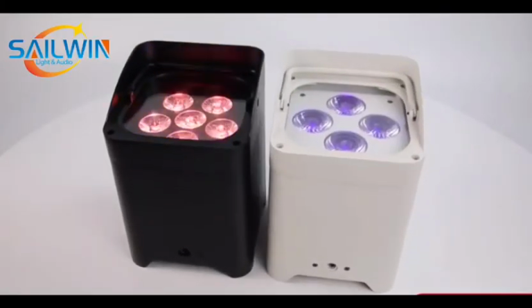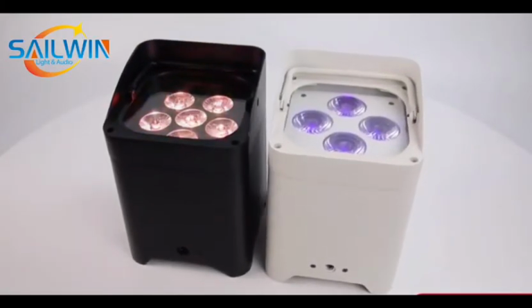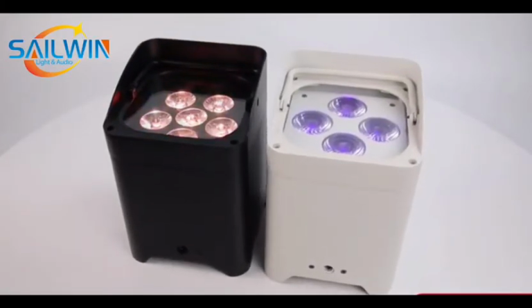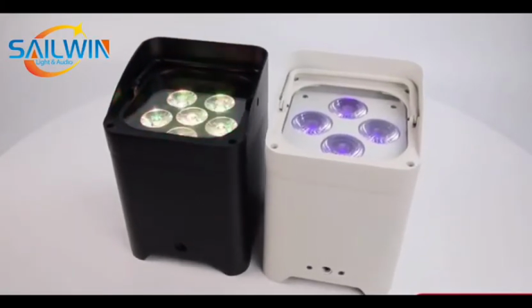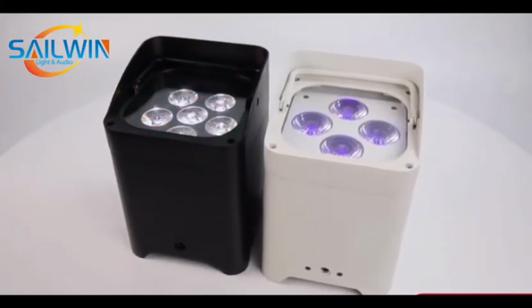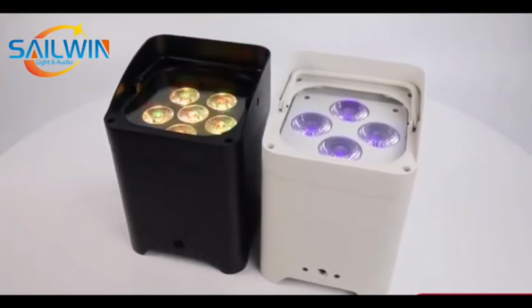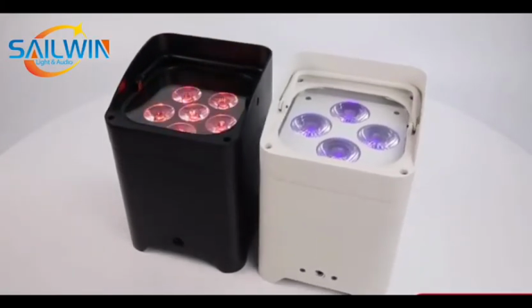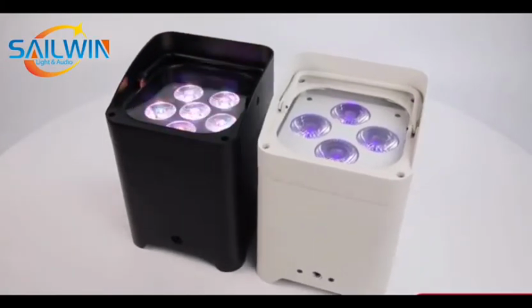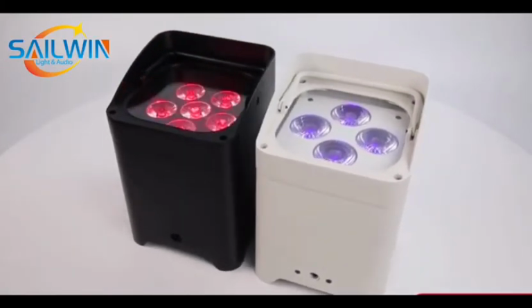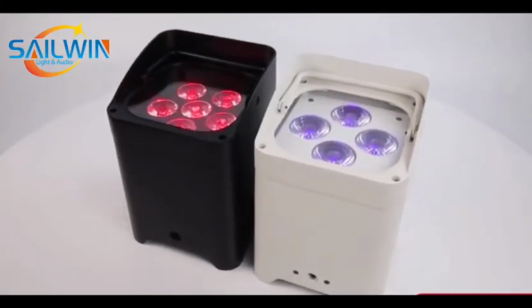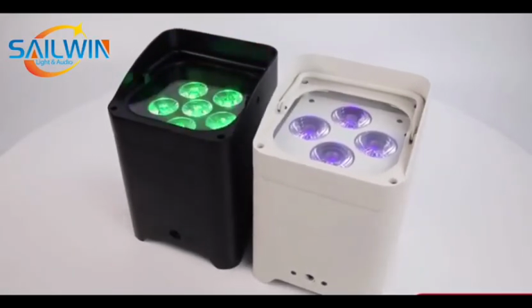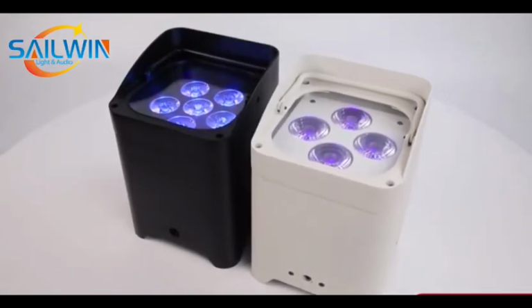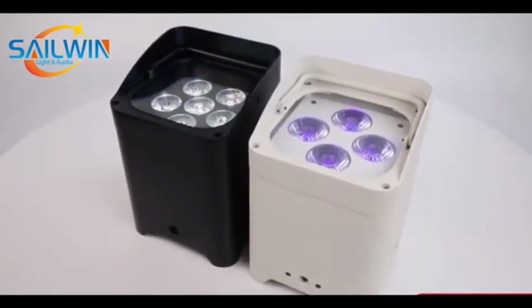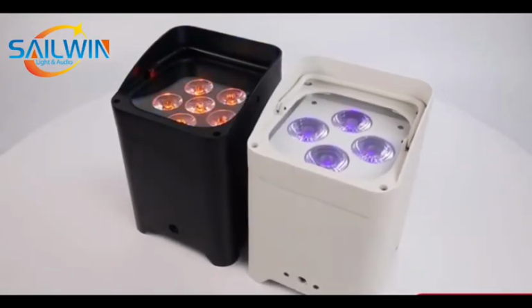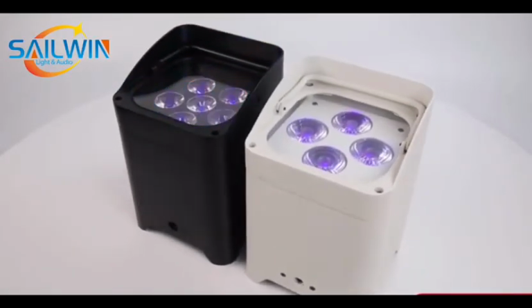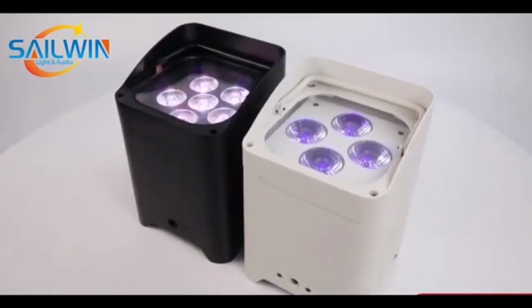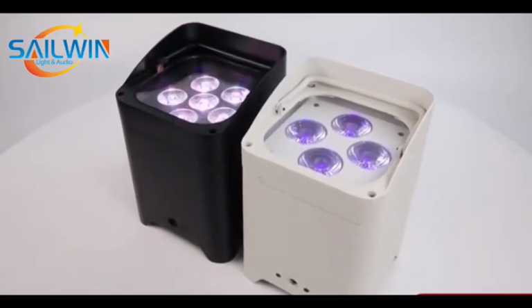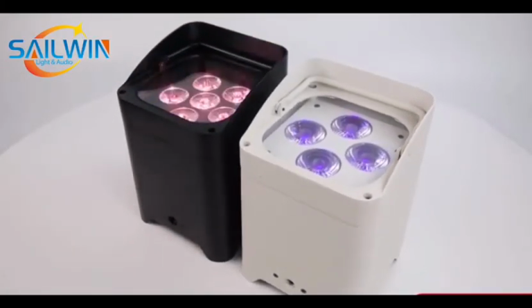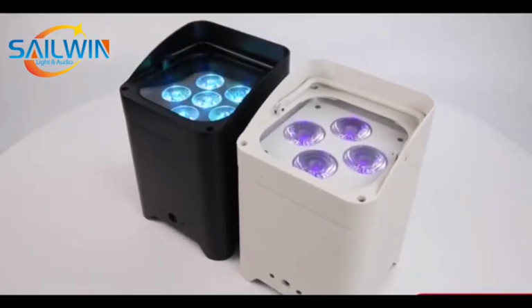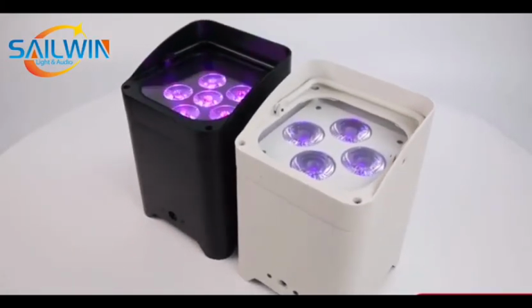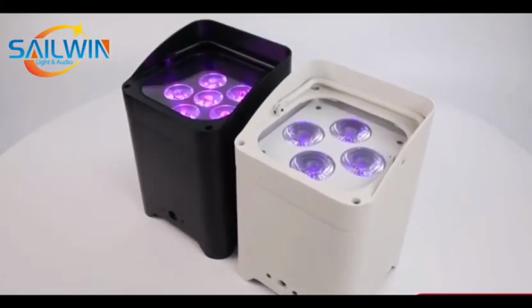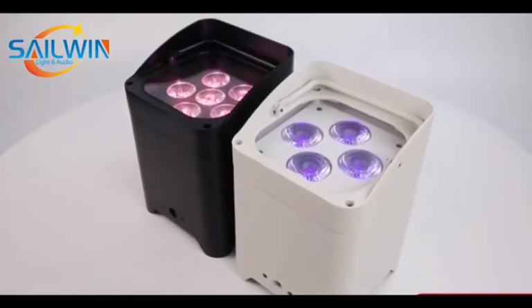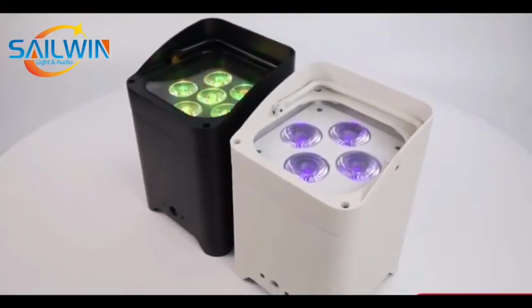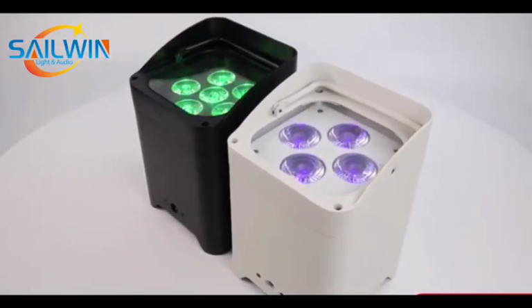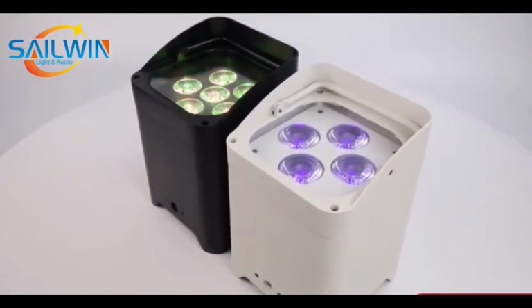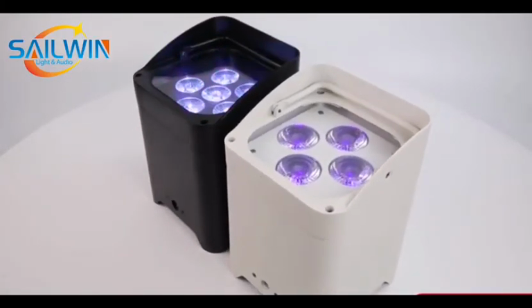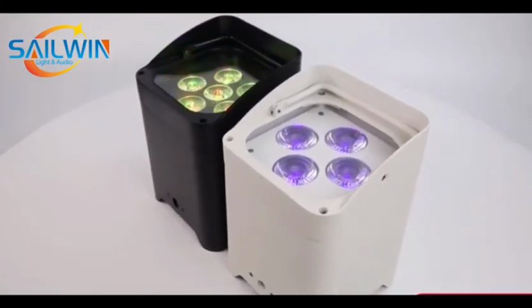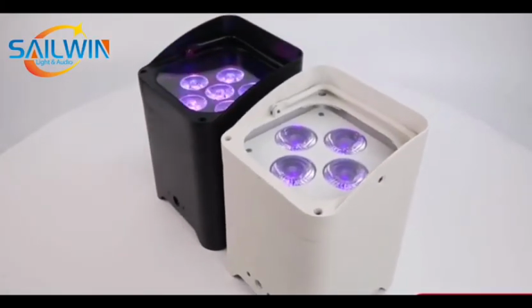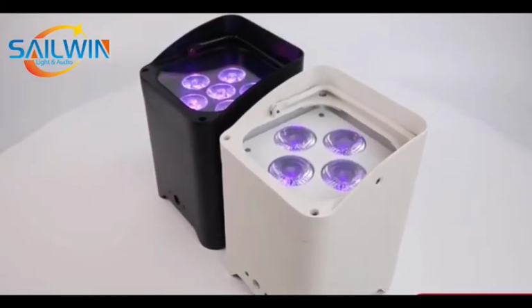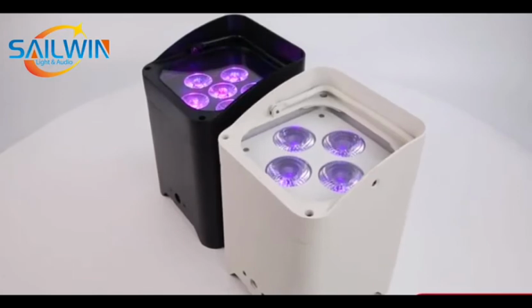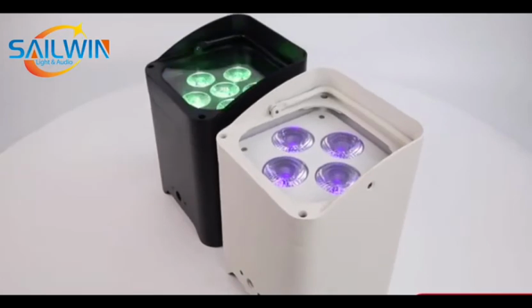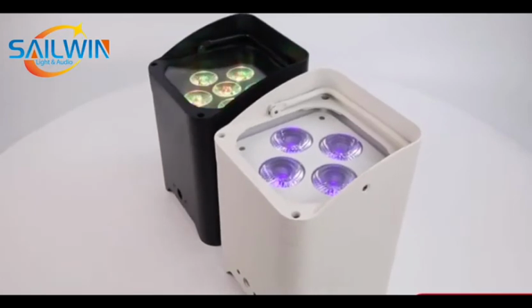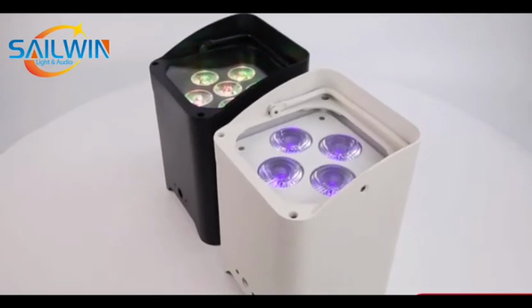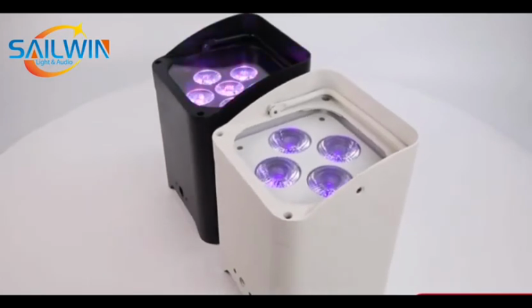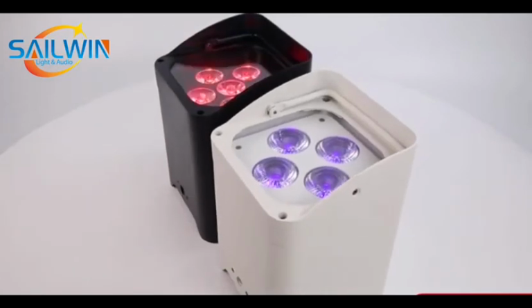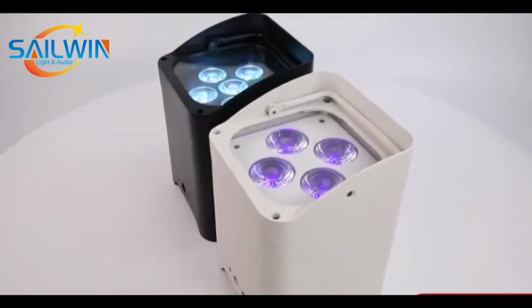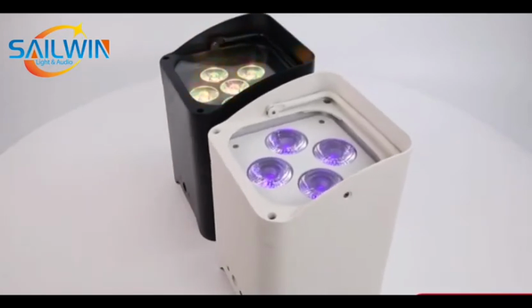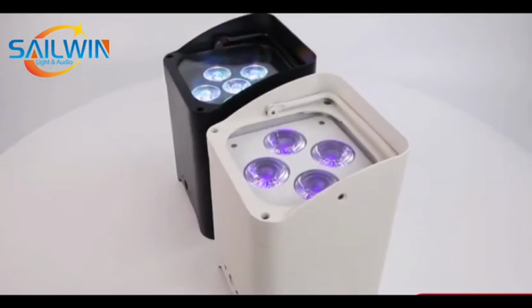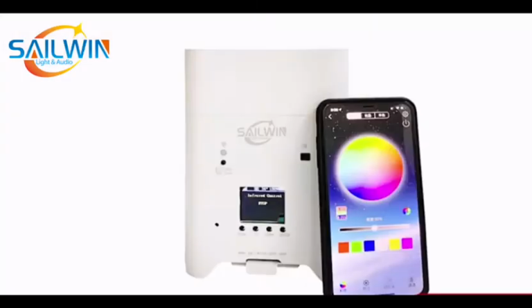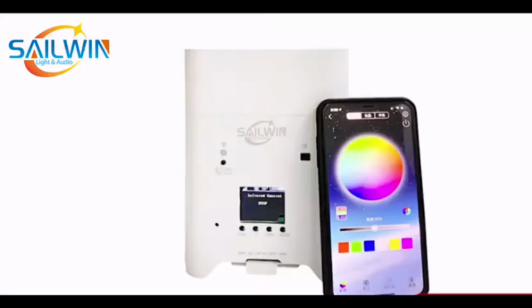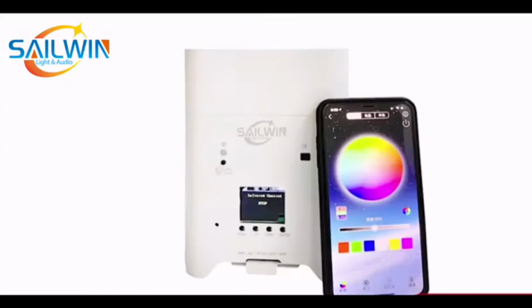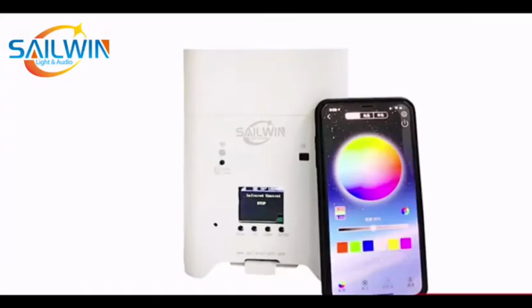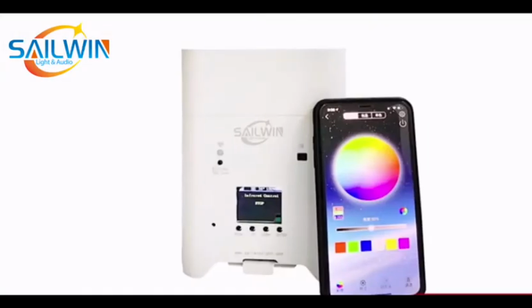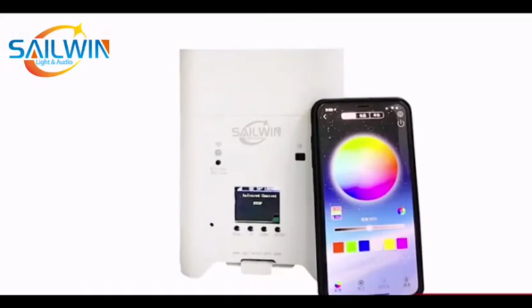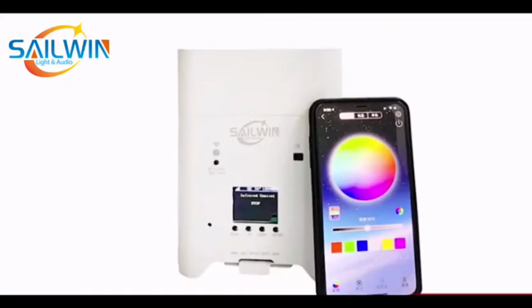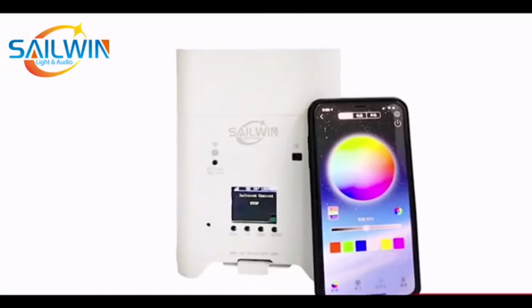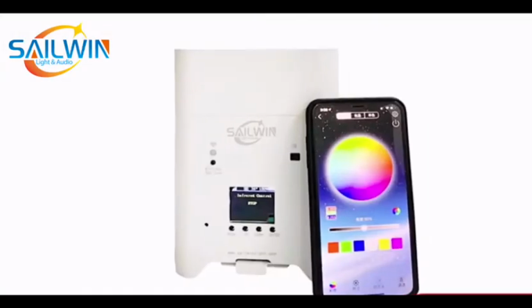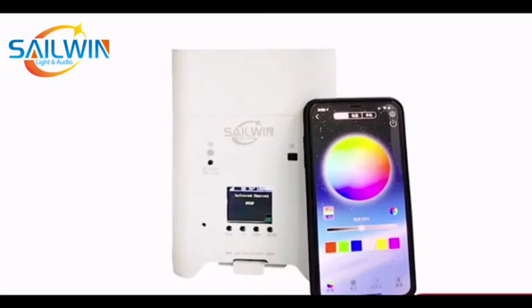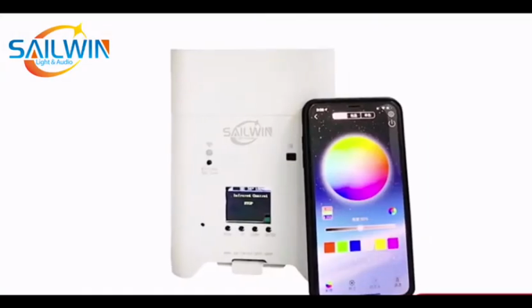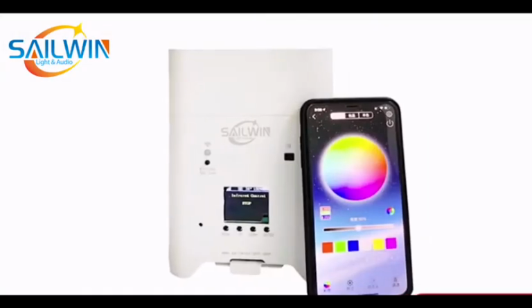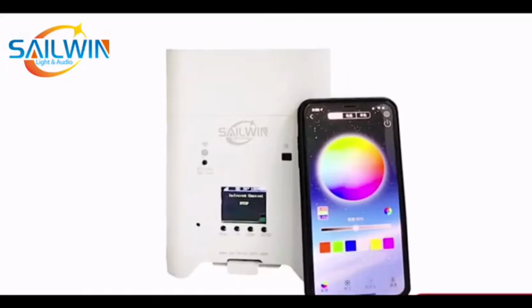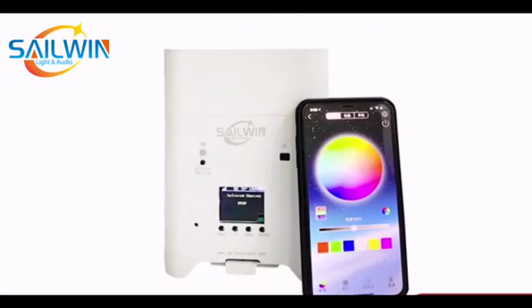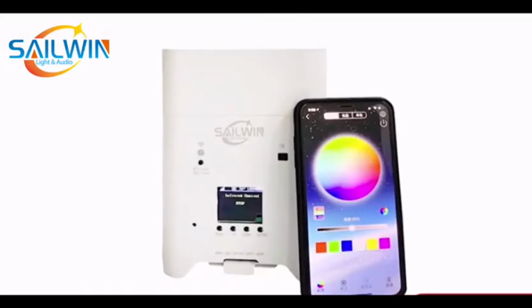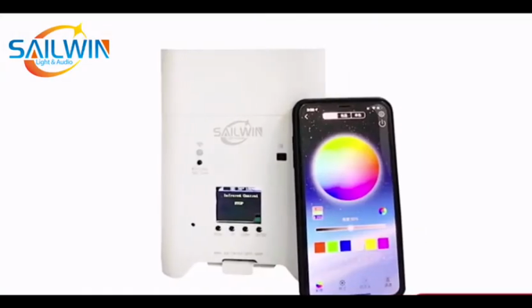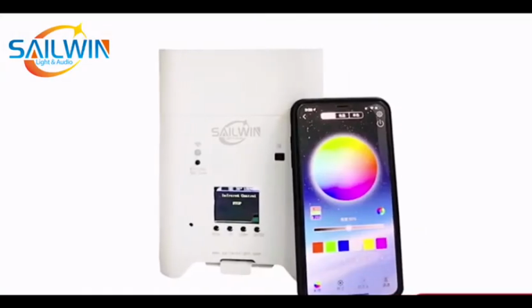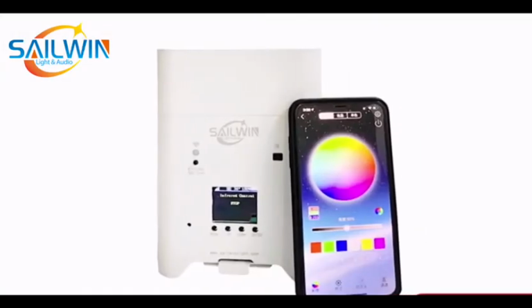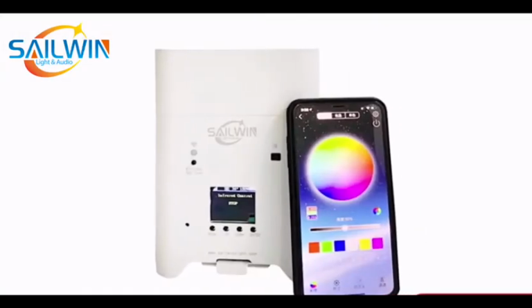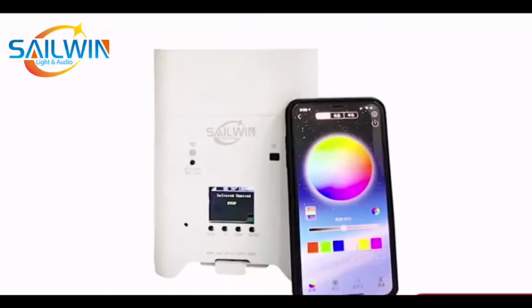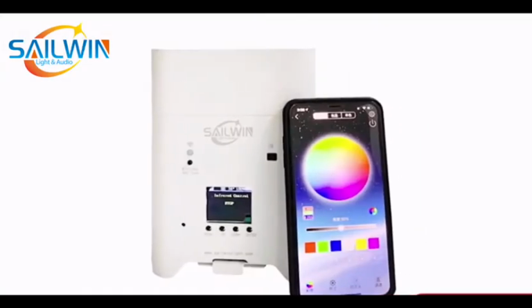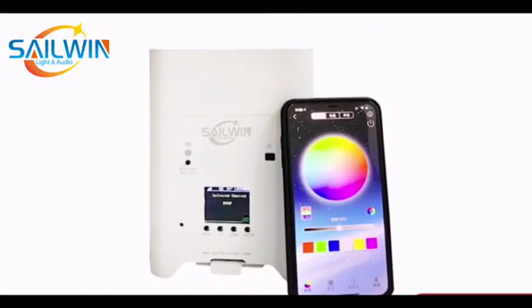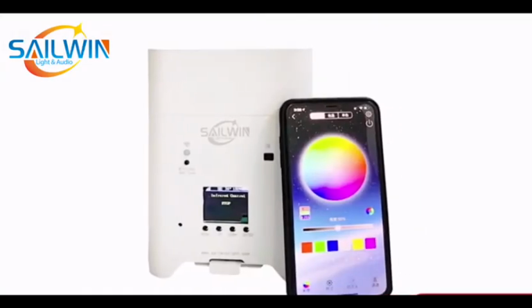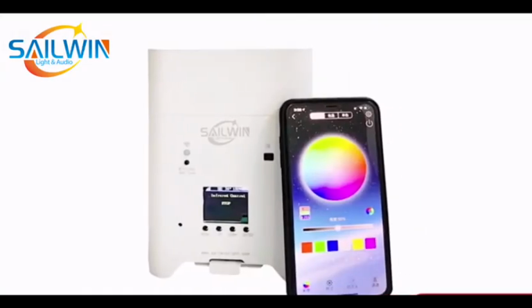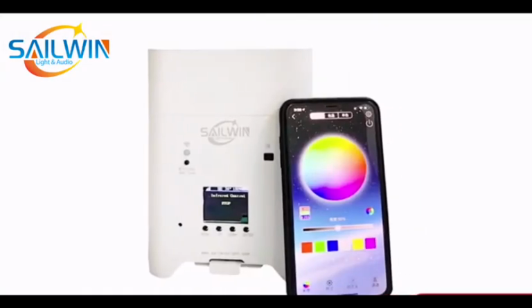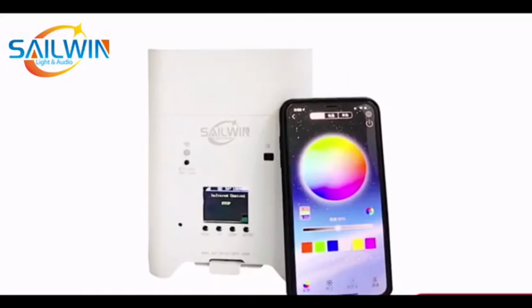It offers 16.7 million kinds of color change. Packing options include a carton or a charging flight case.